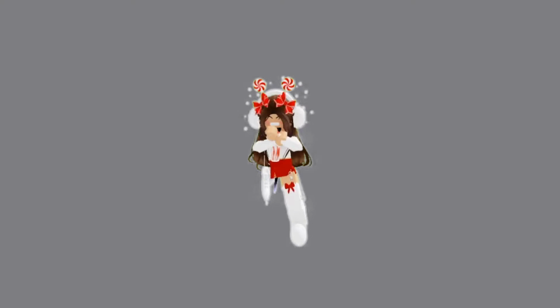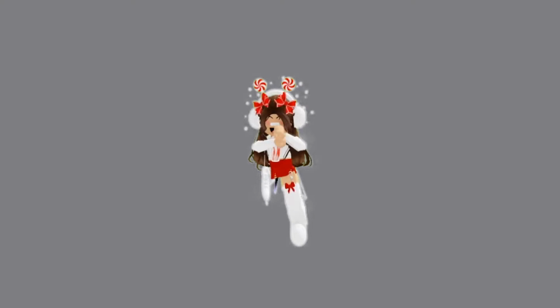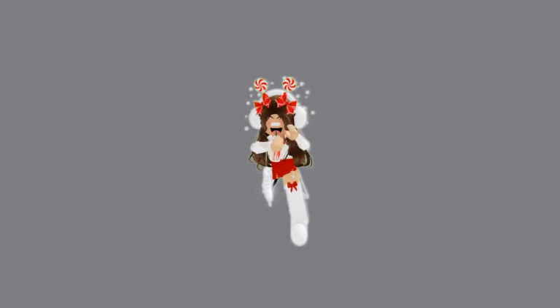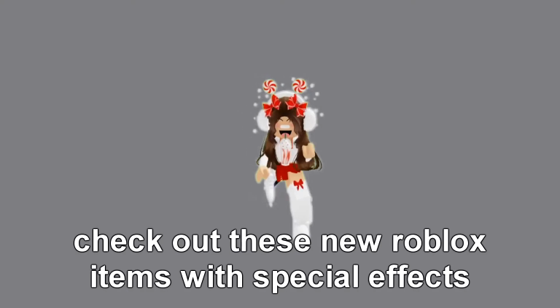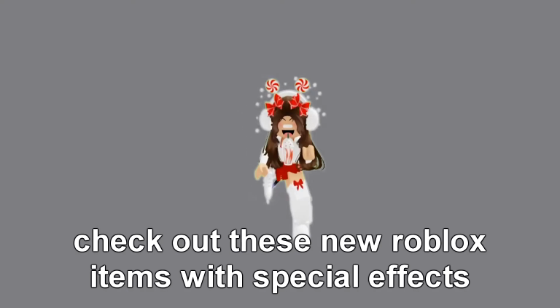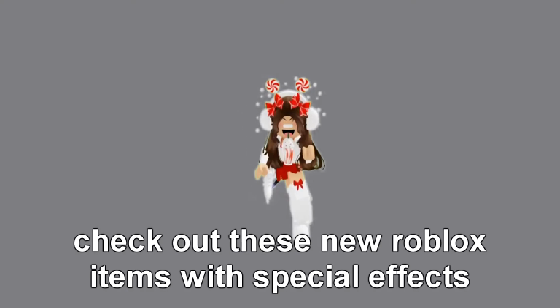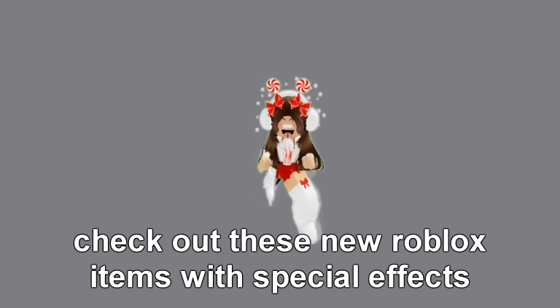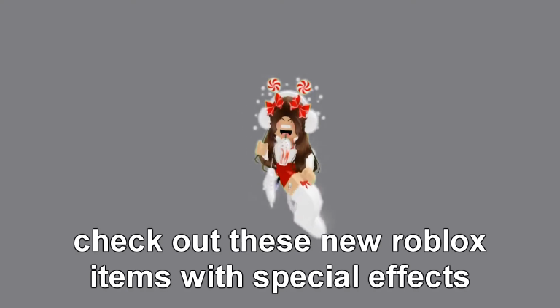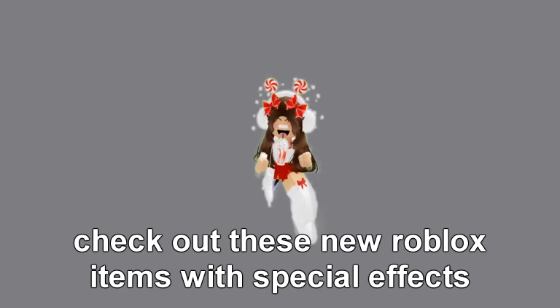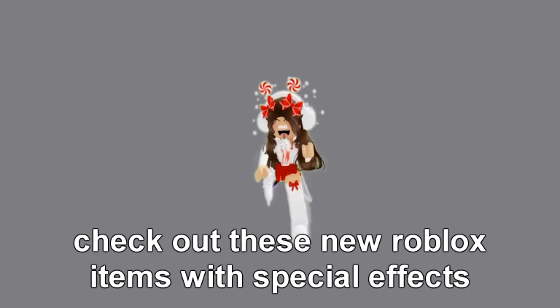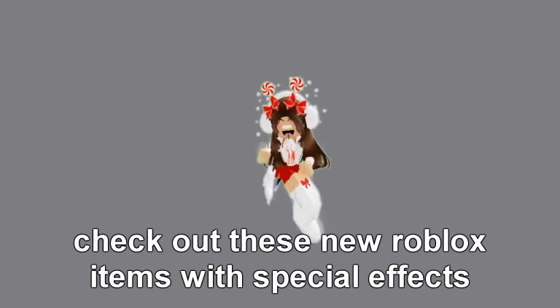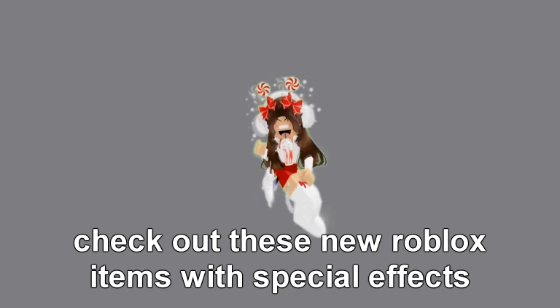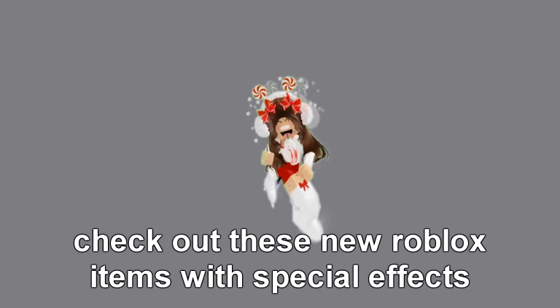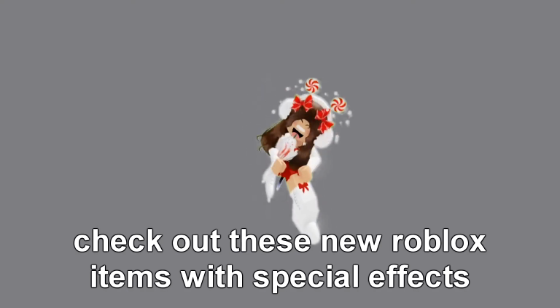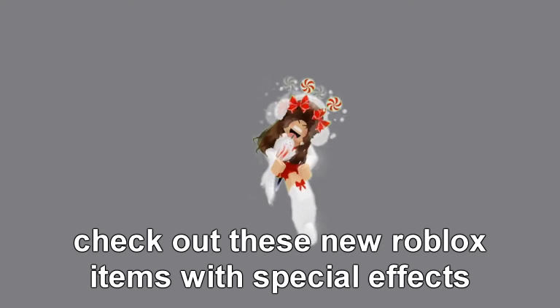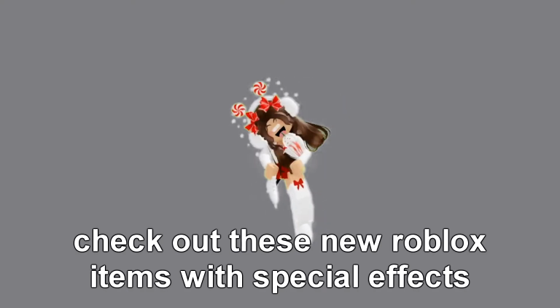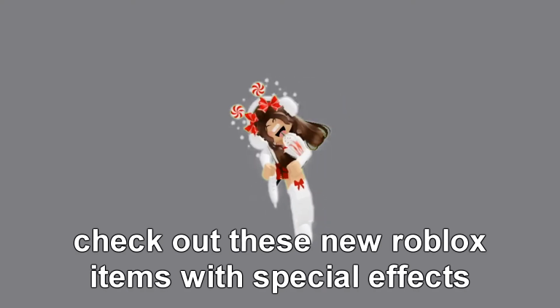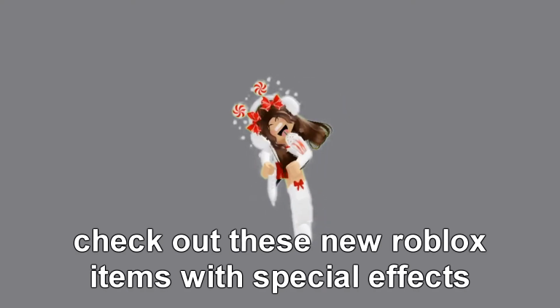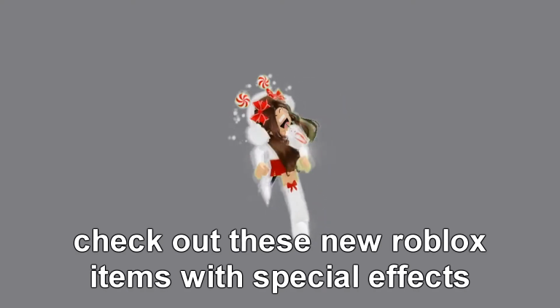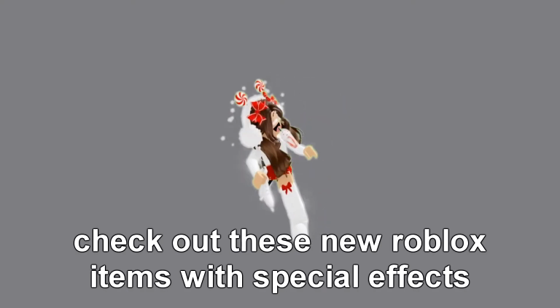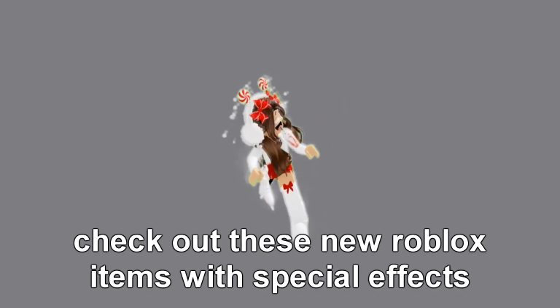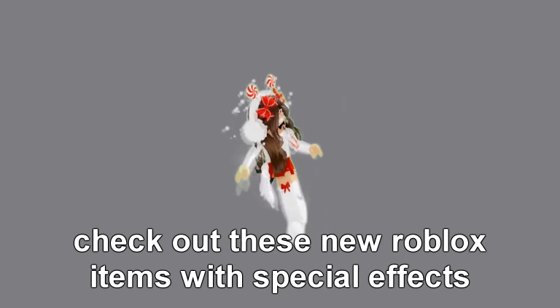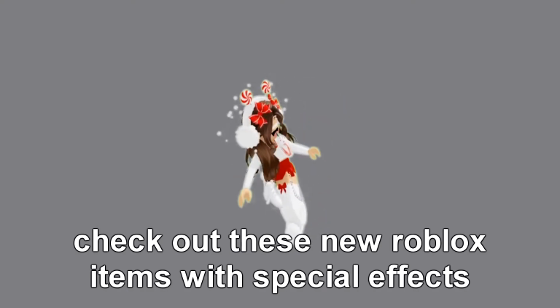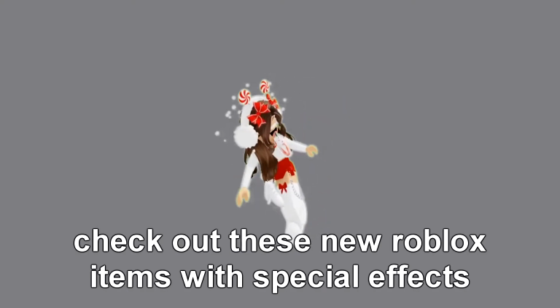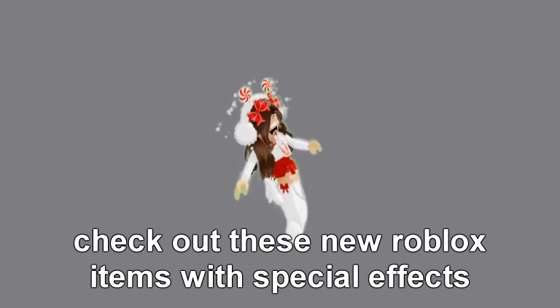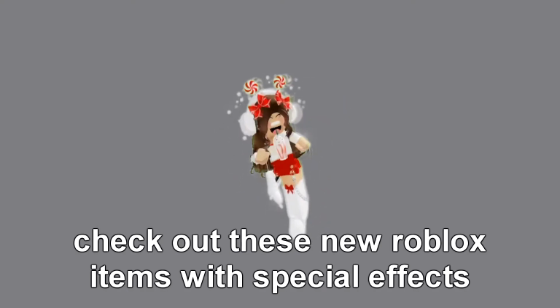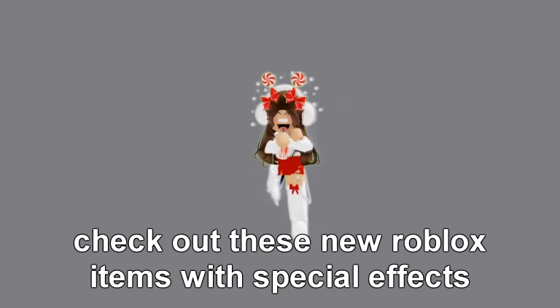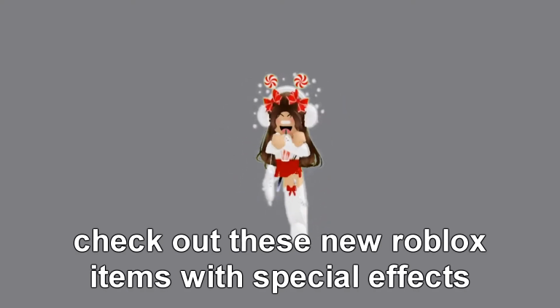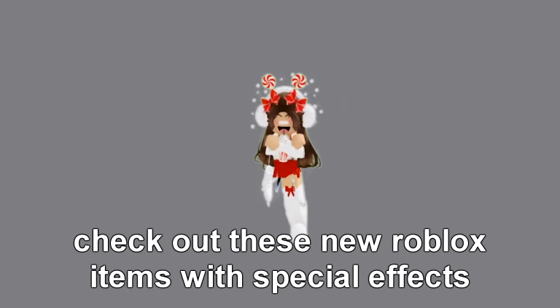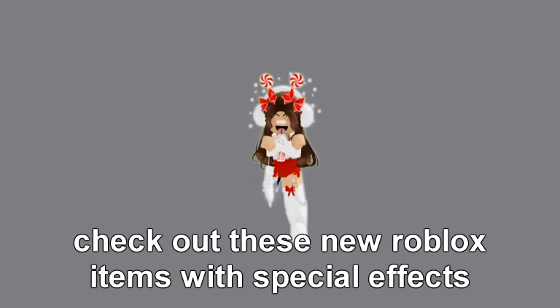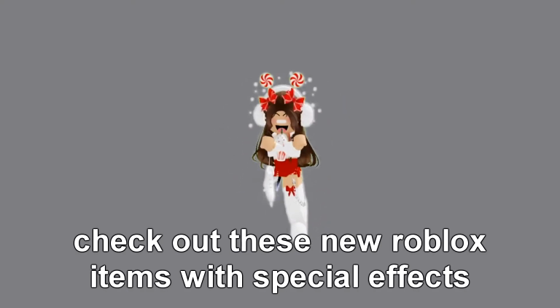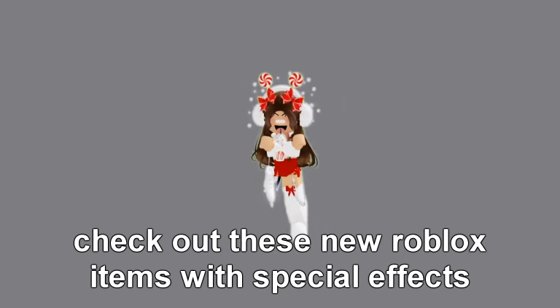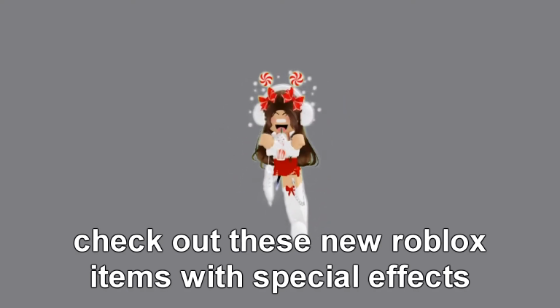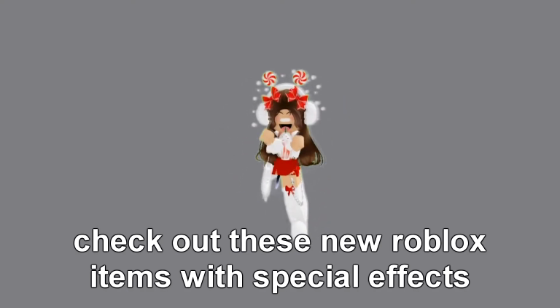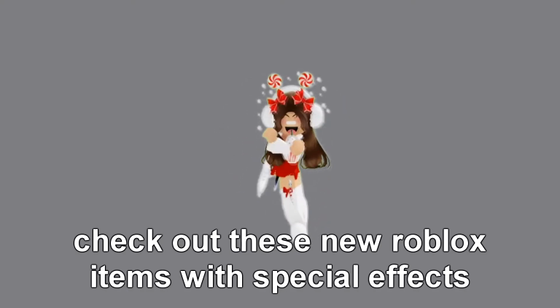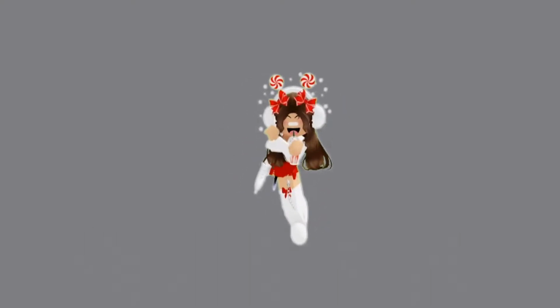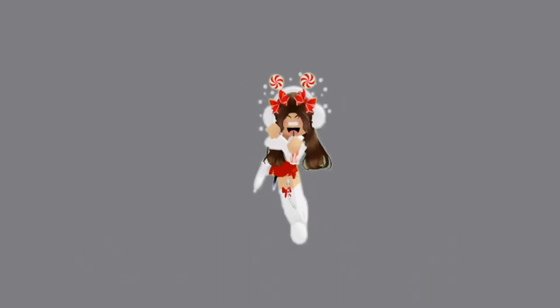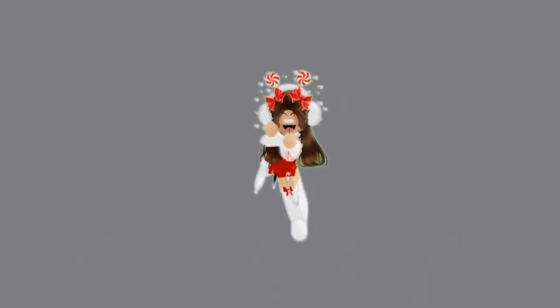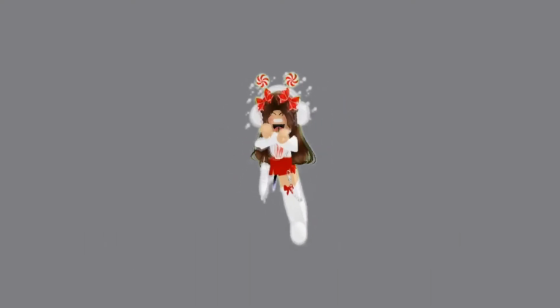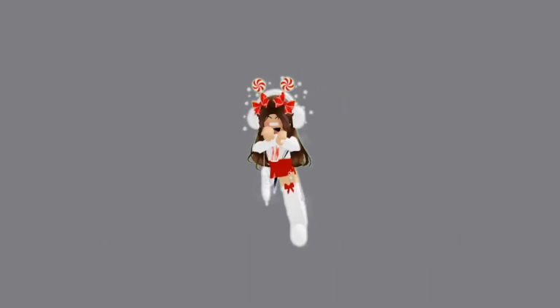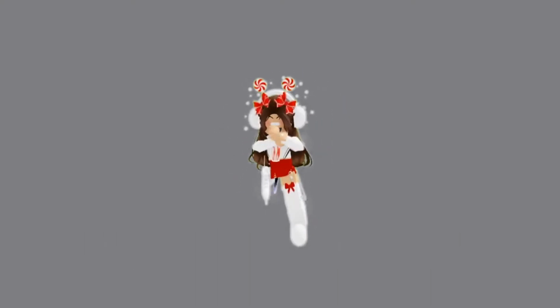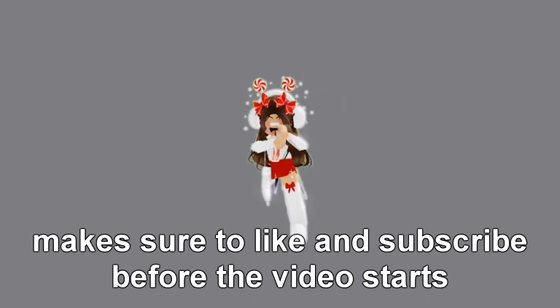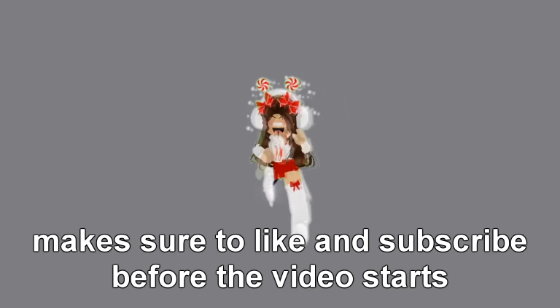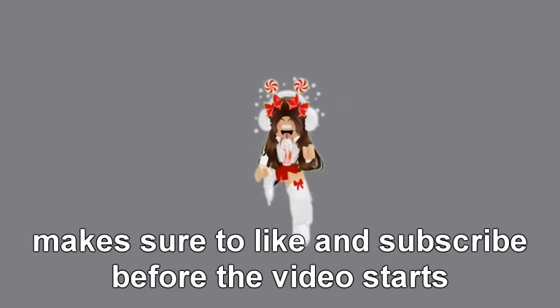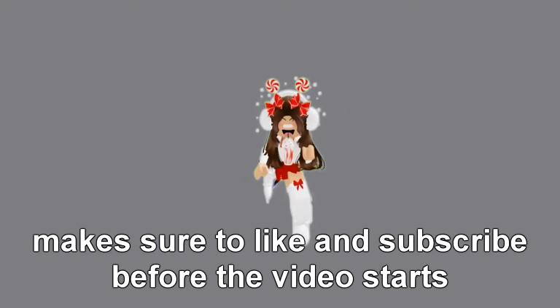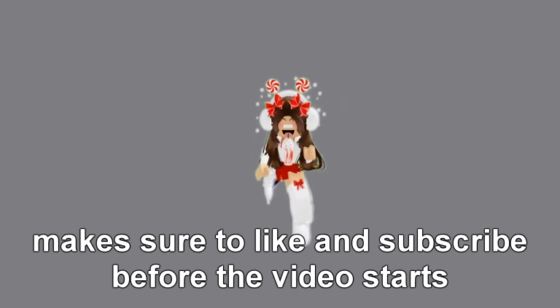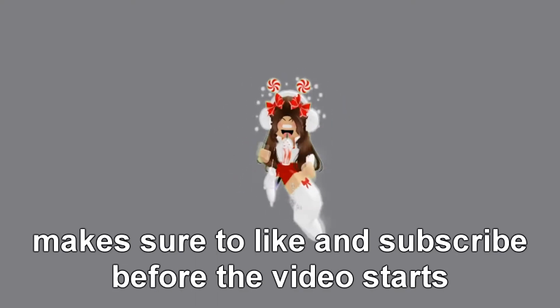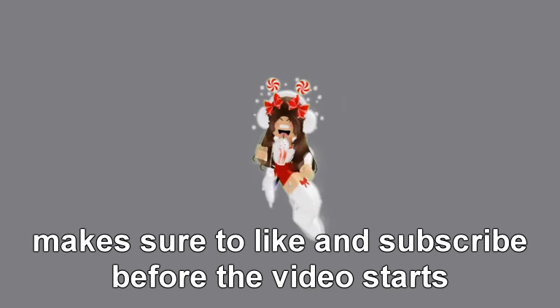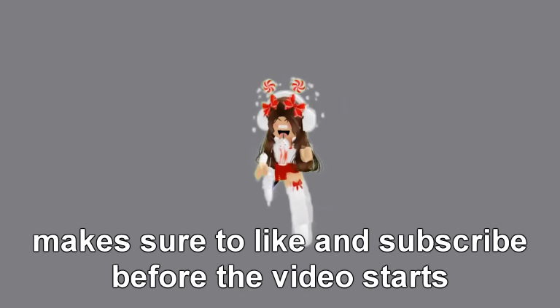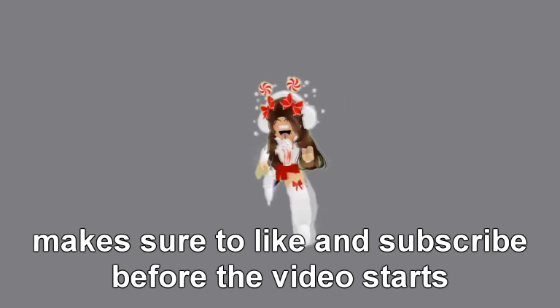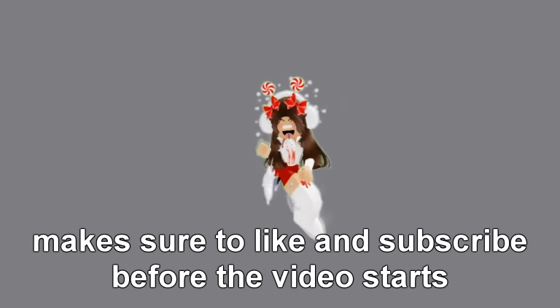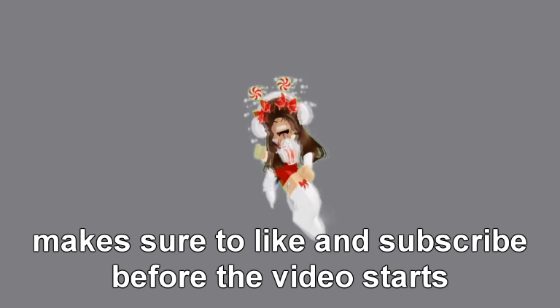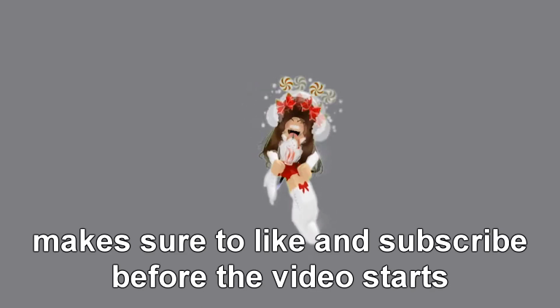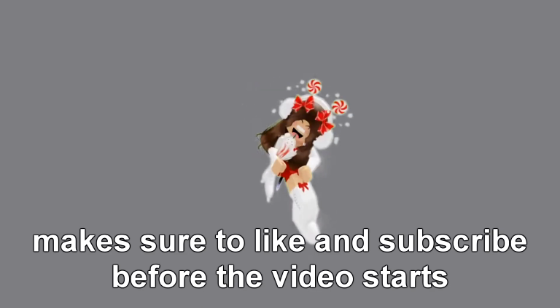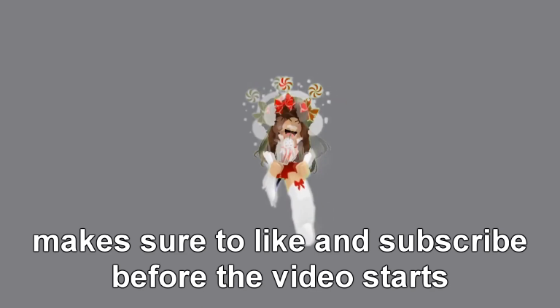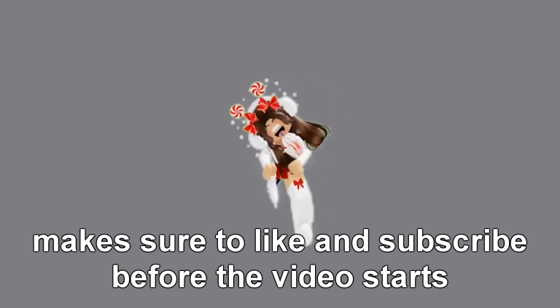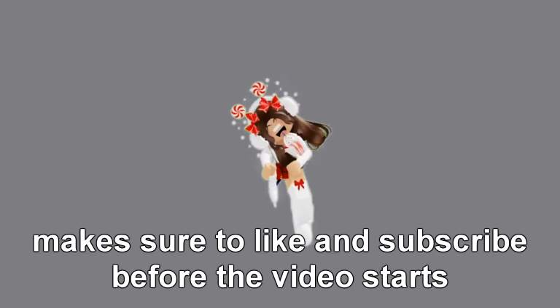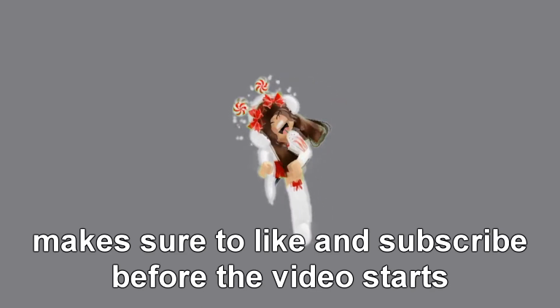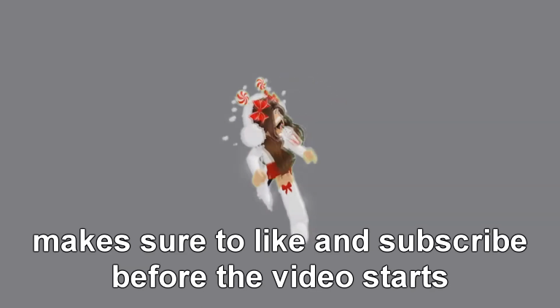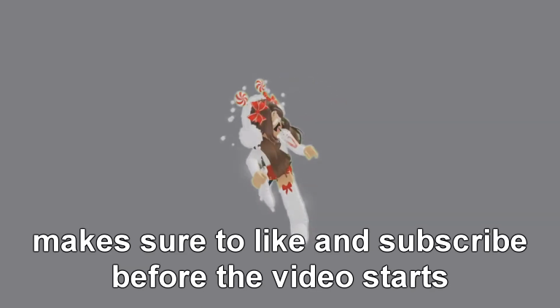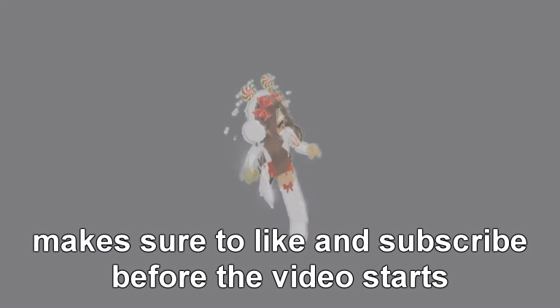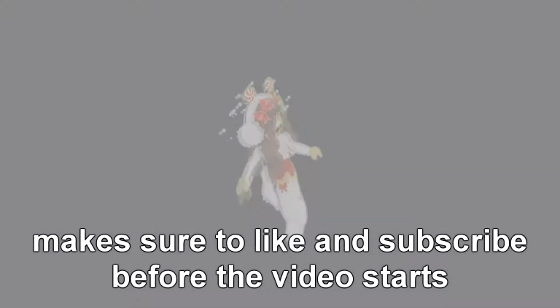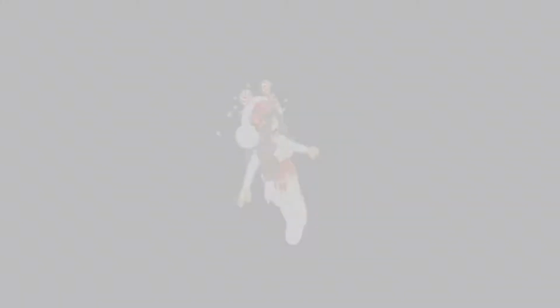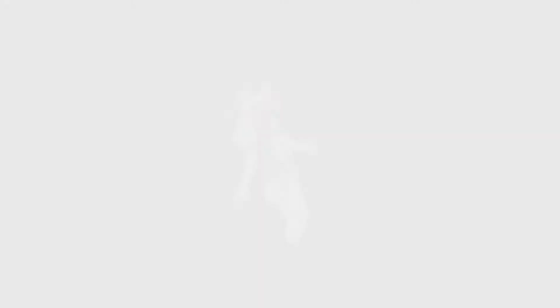Check out these new Roblox items I found with special effects. Make sure to like and subscribe before the video starts.